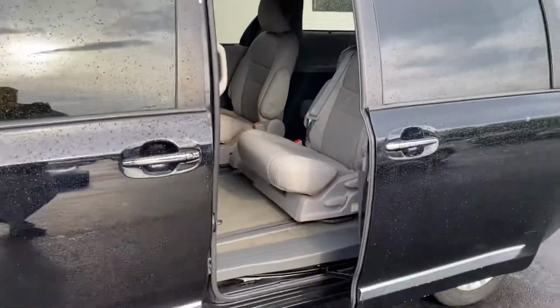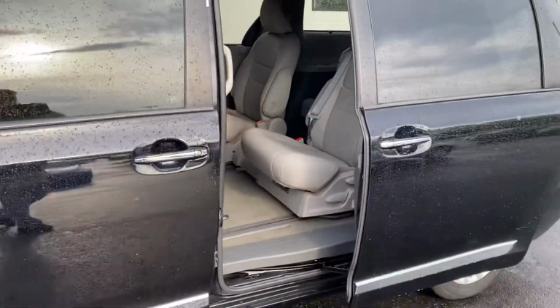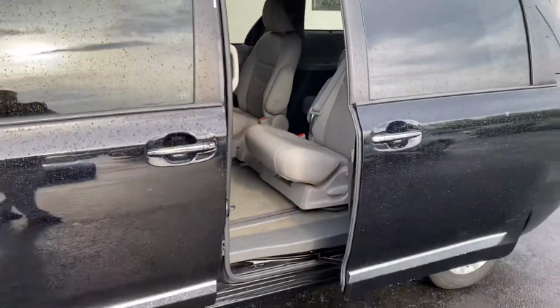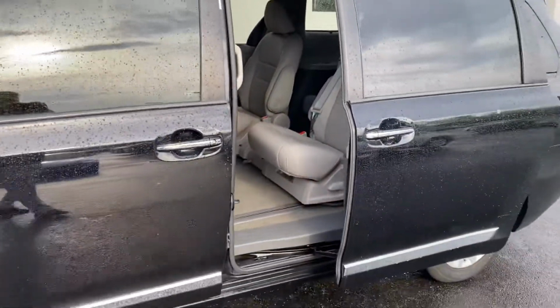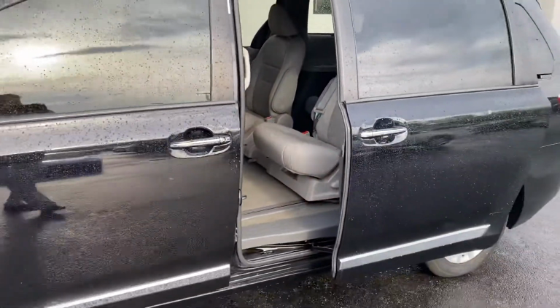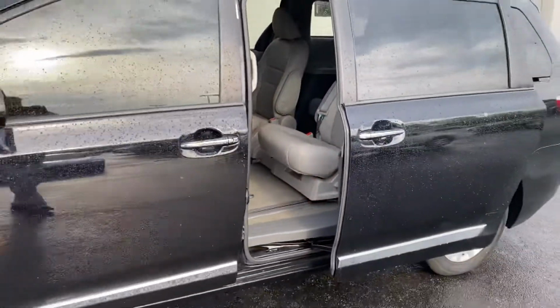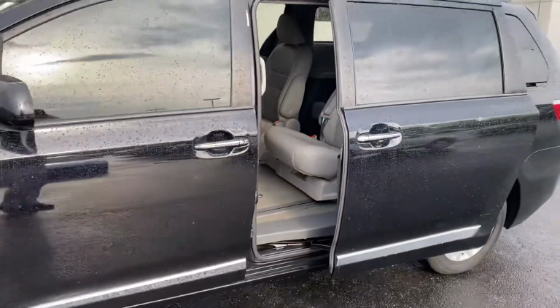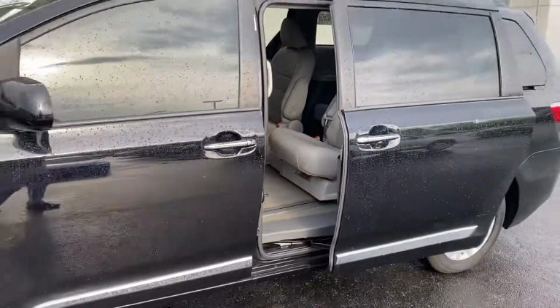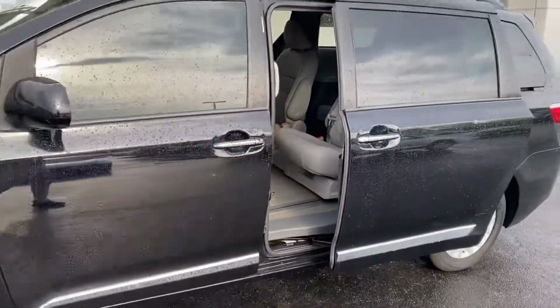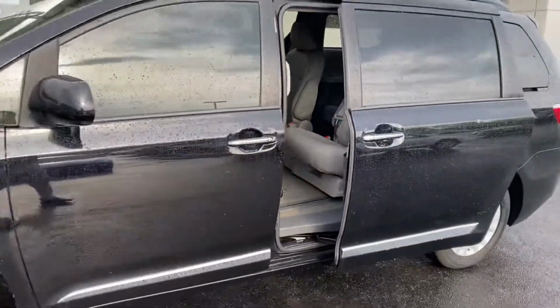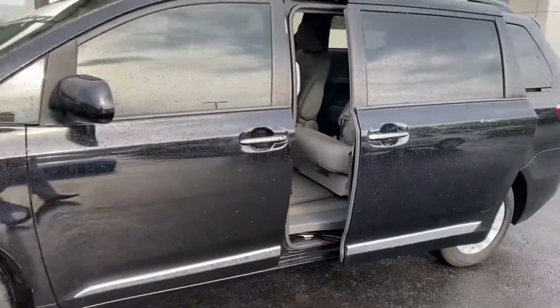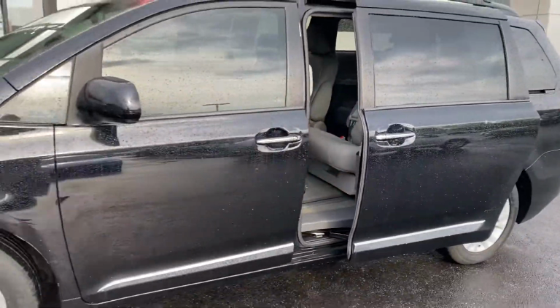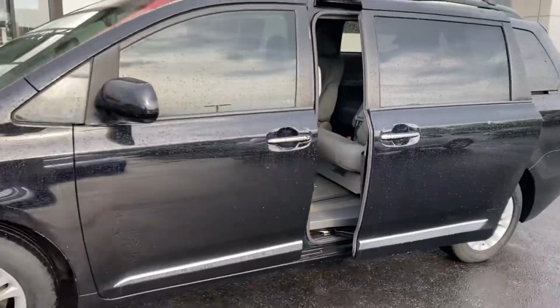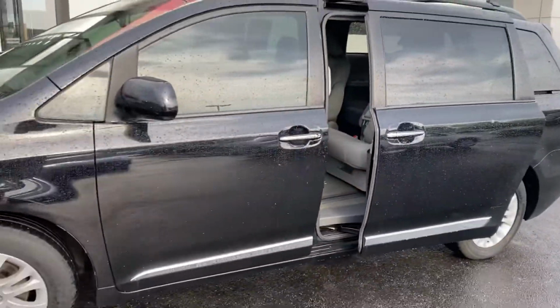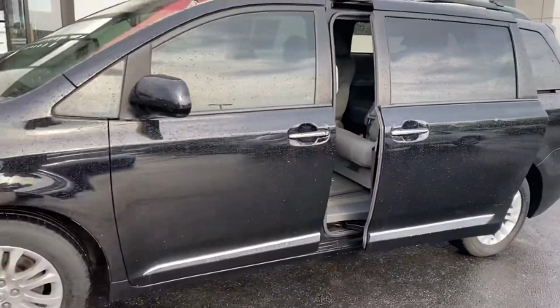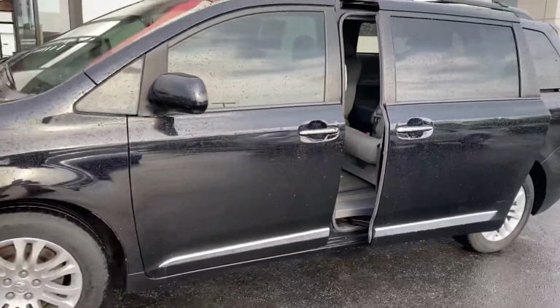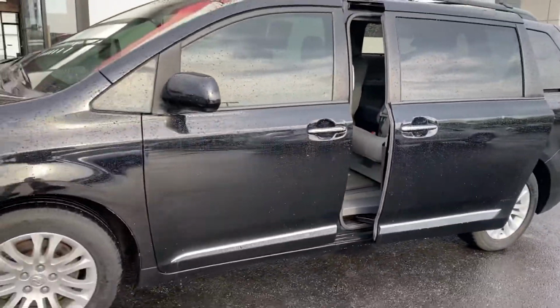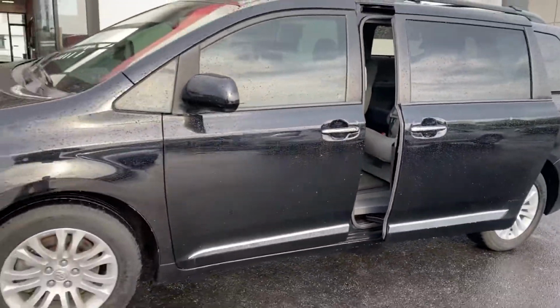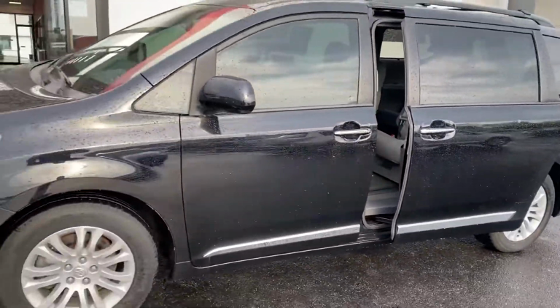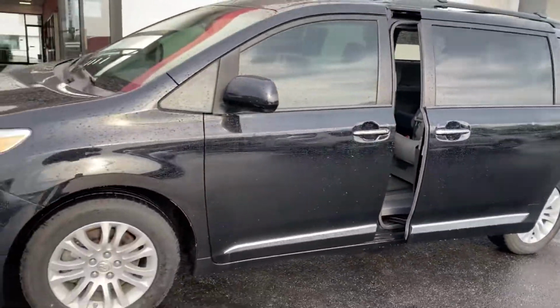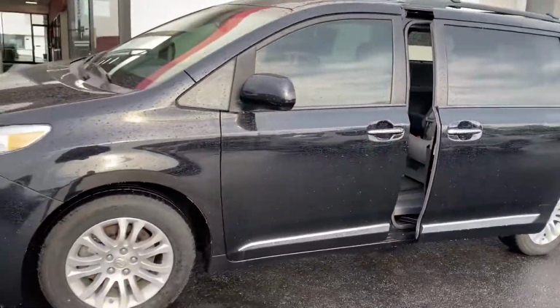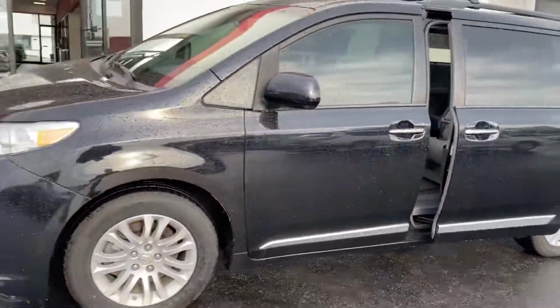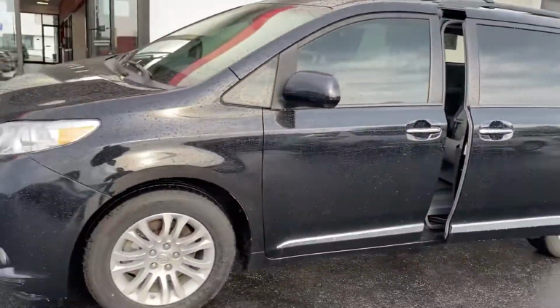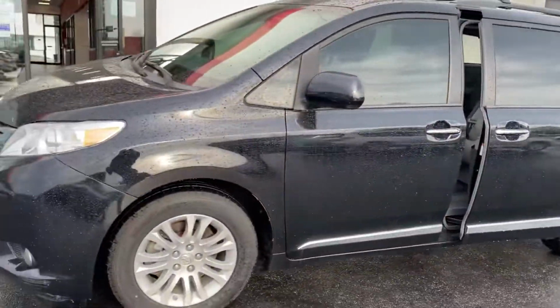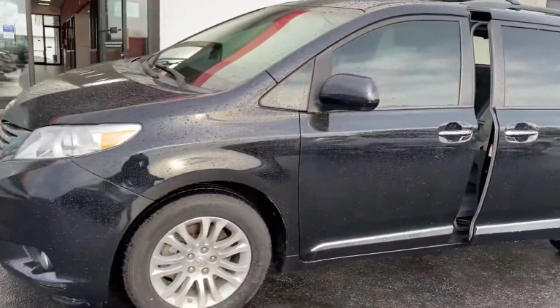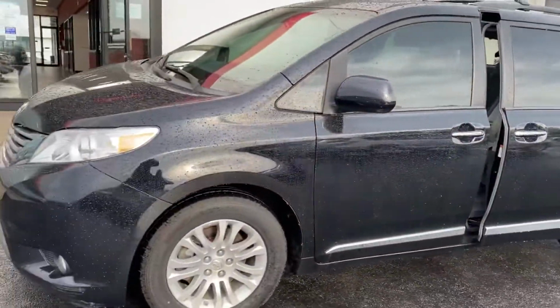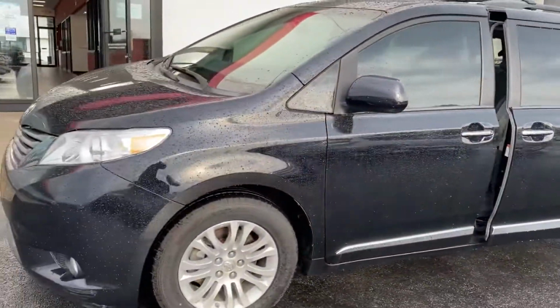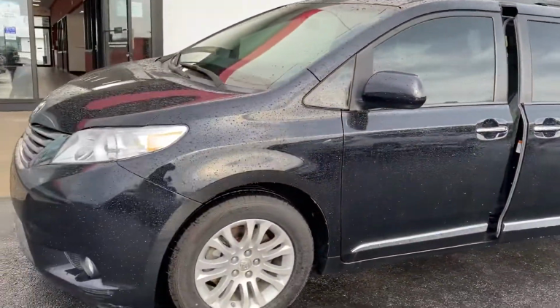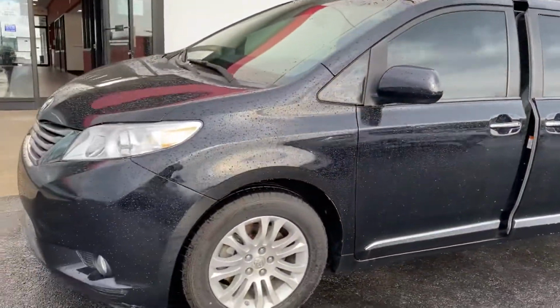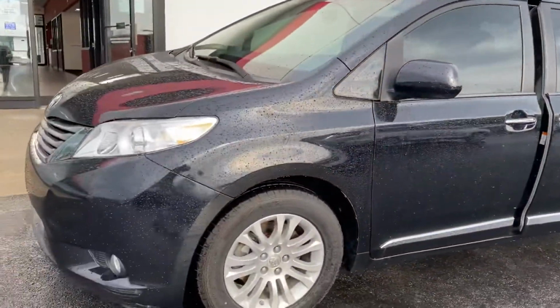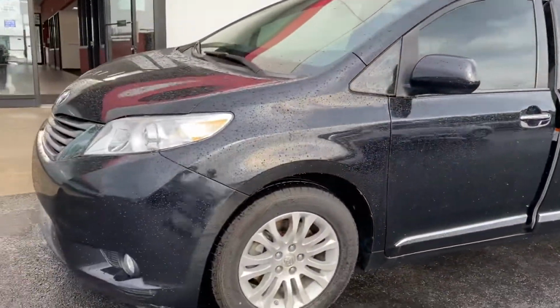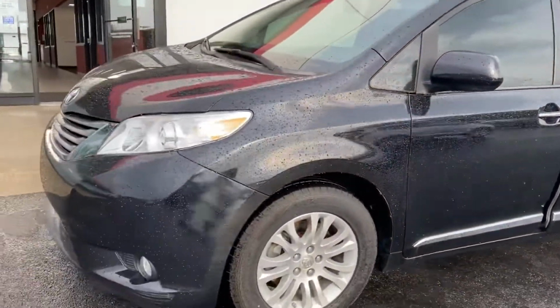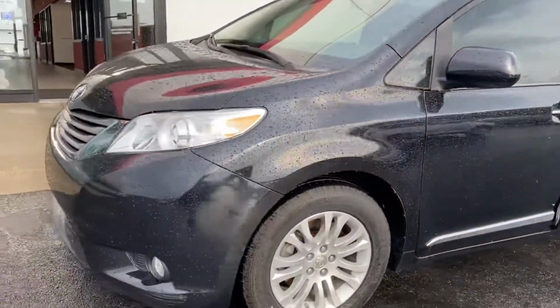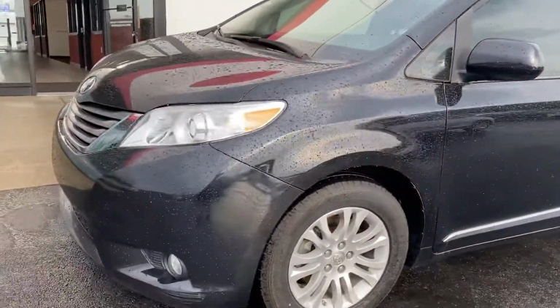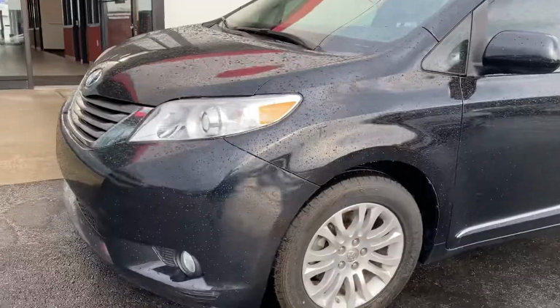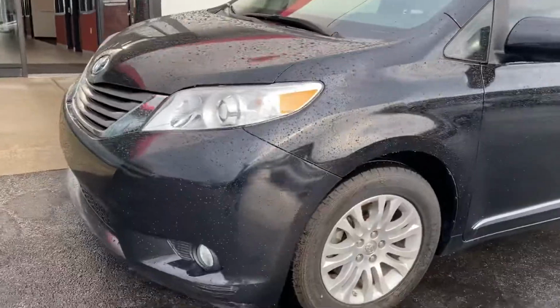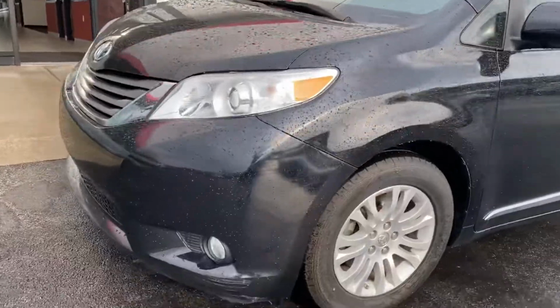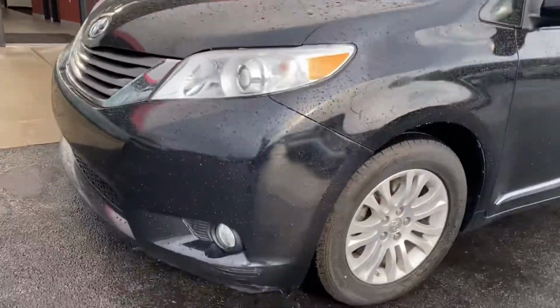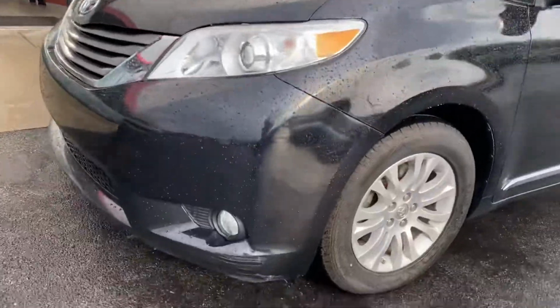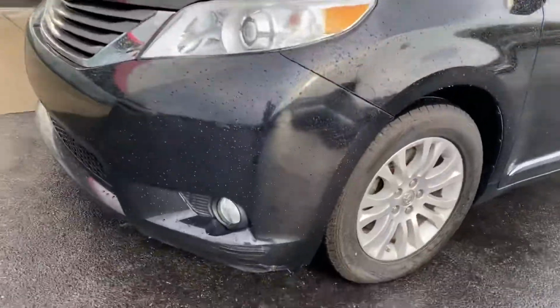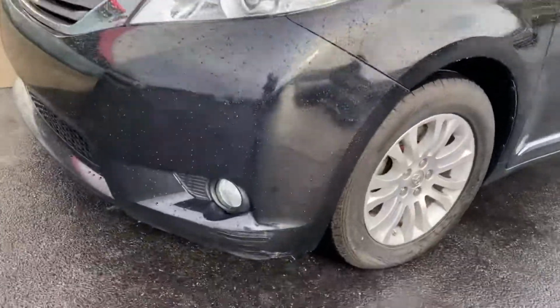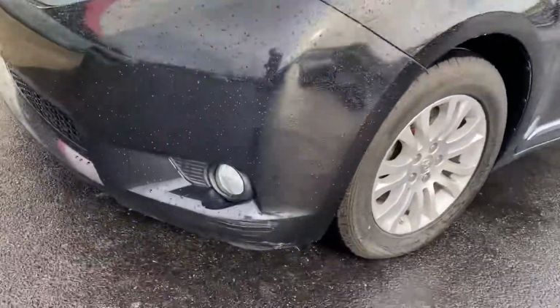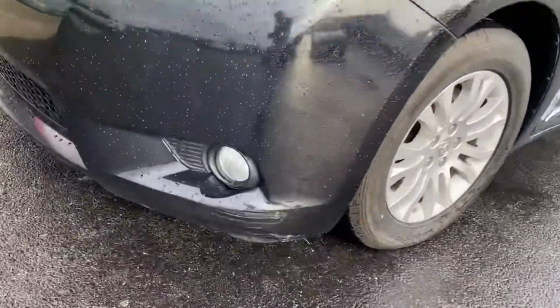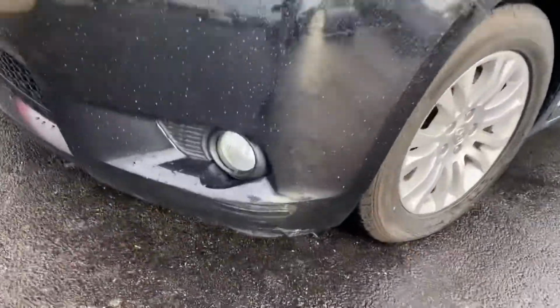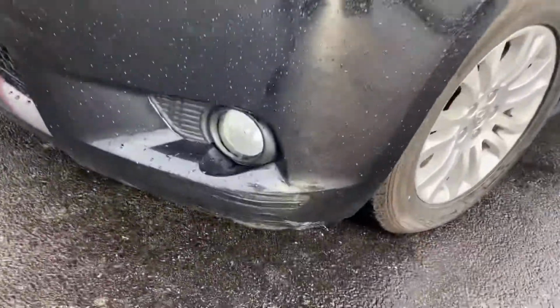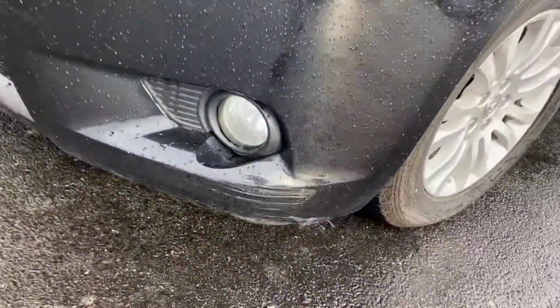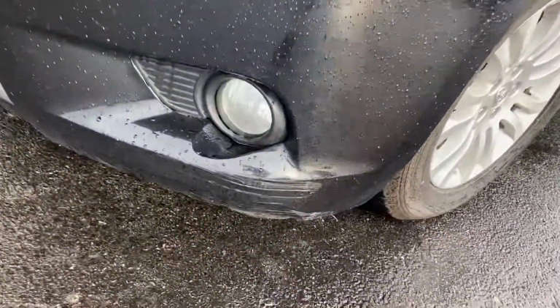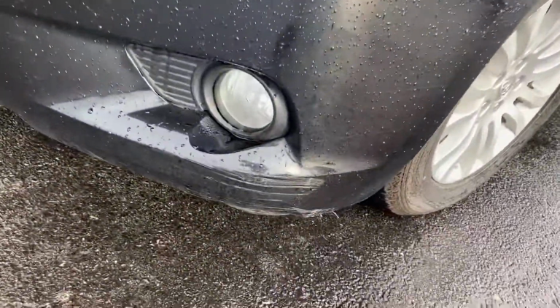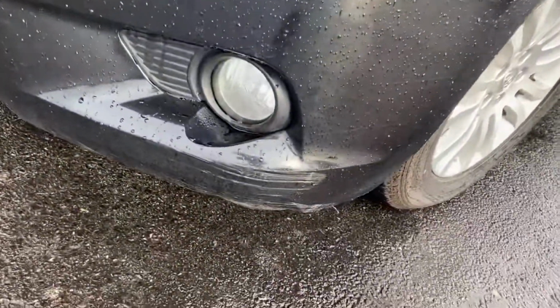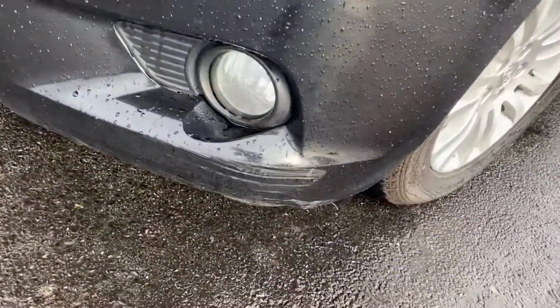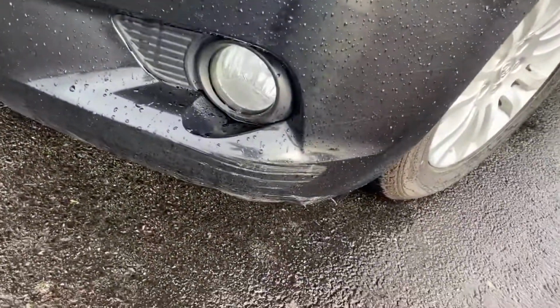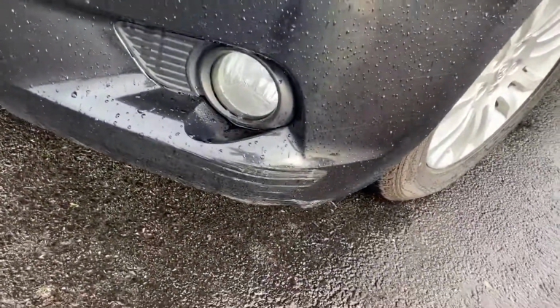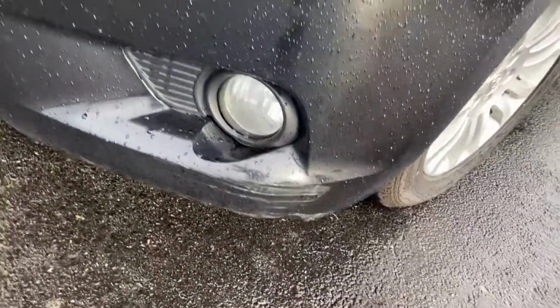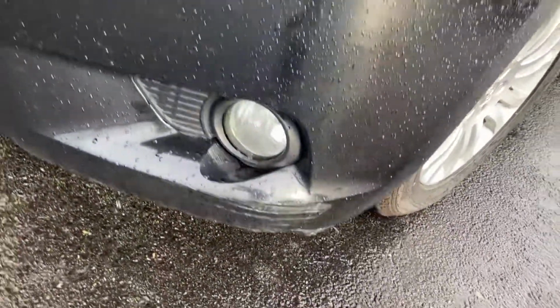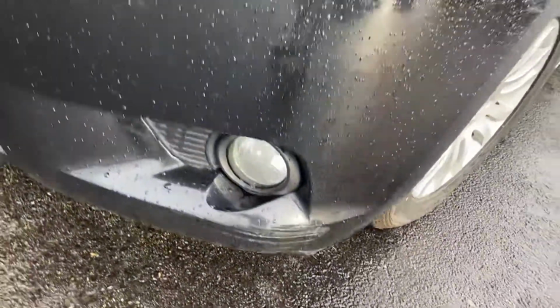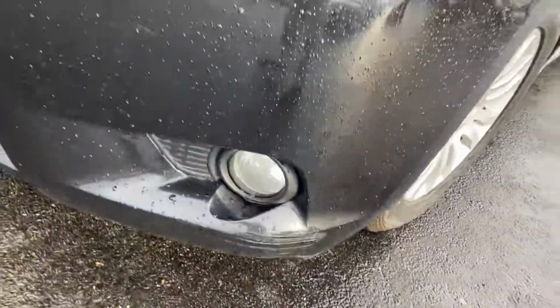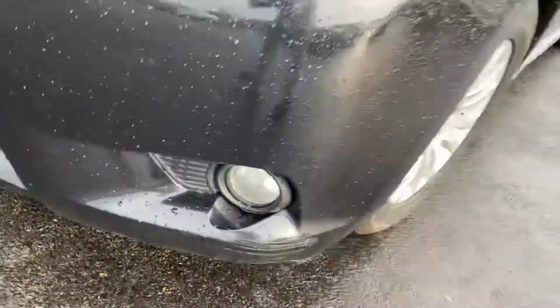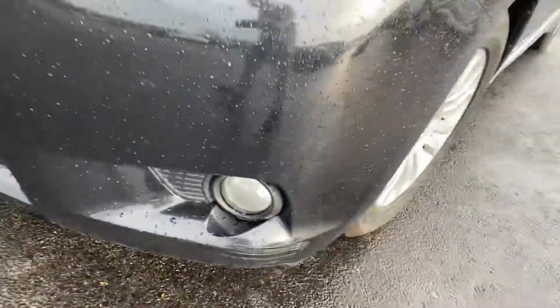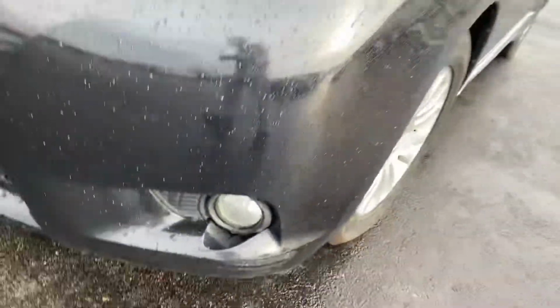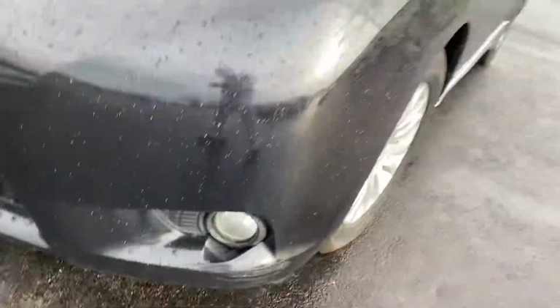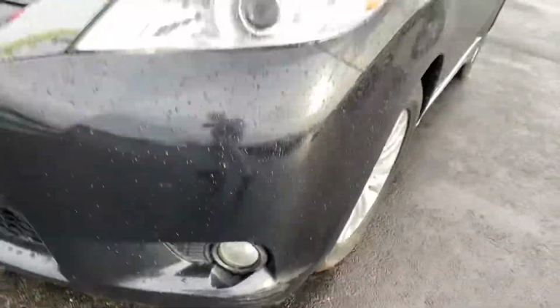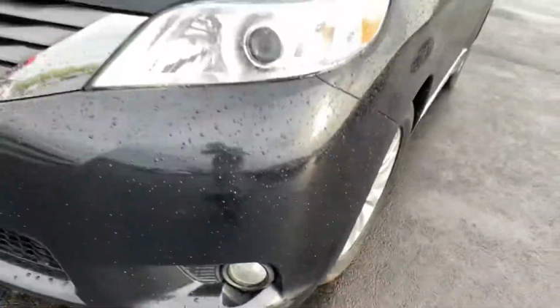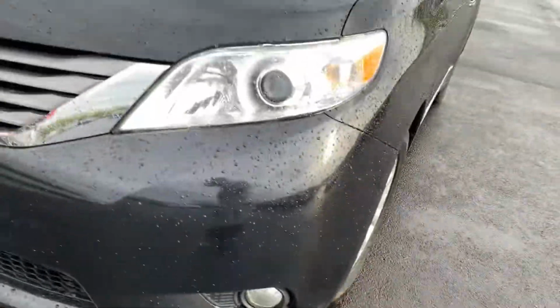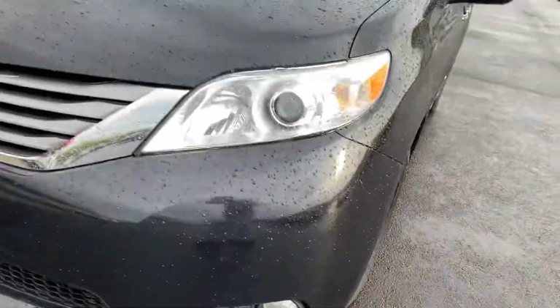Here you go — come check it out here at Jermaine Toyota. Little spot here on the front bumper, little scuff — not a big deal.